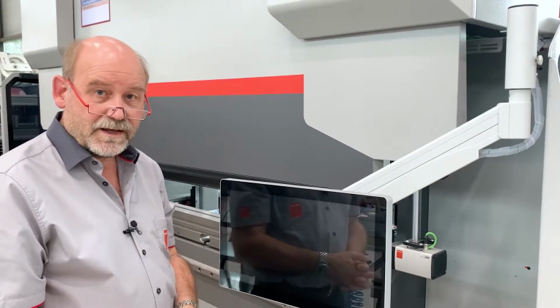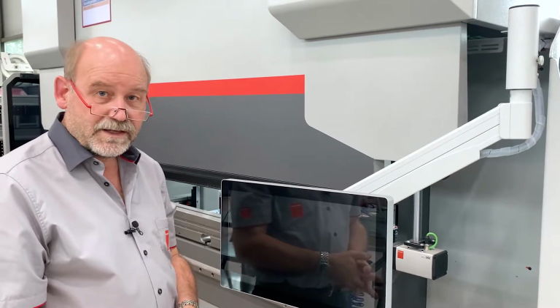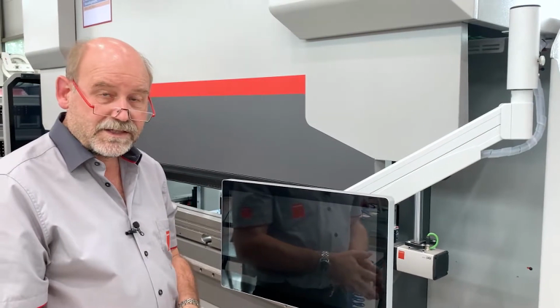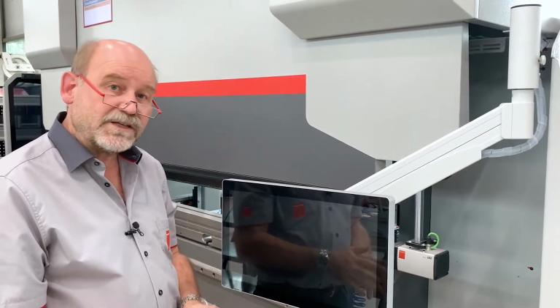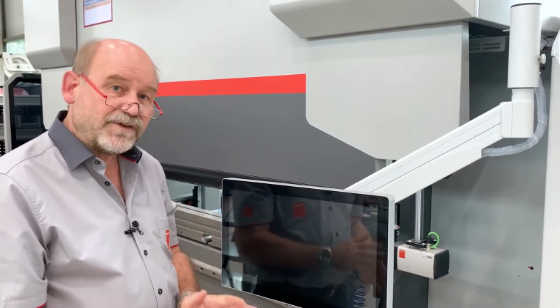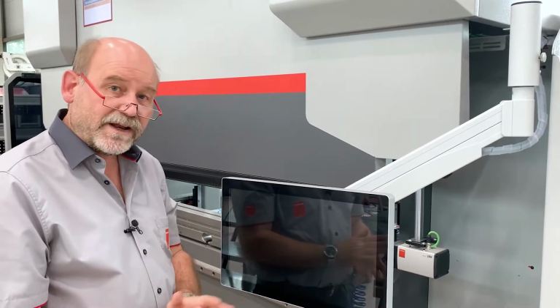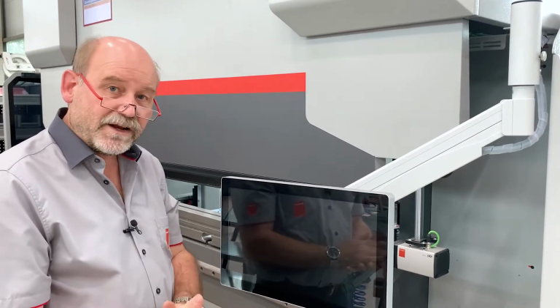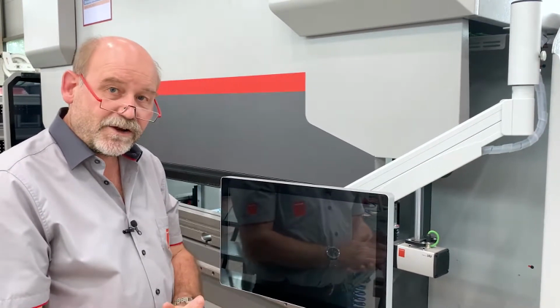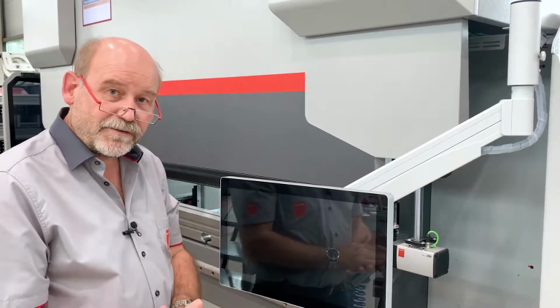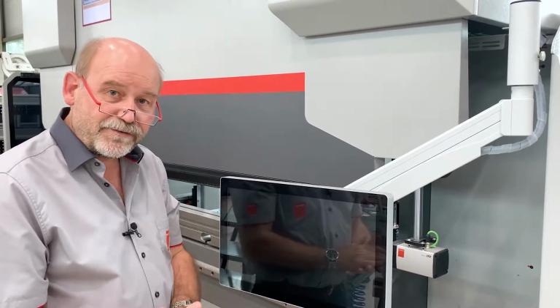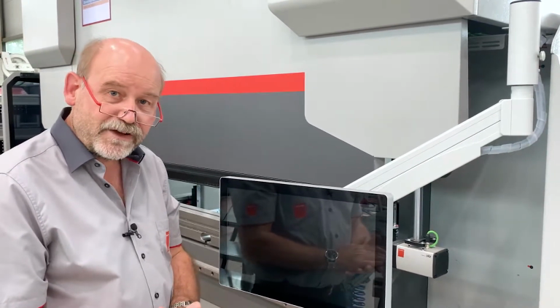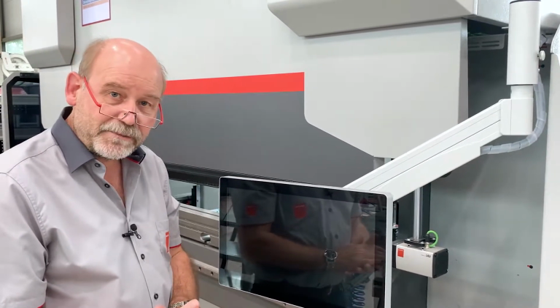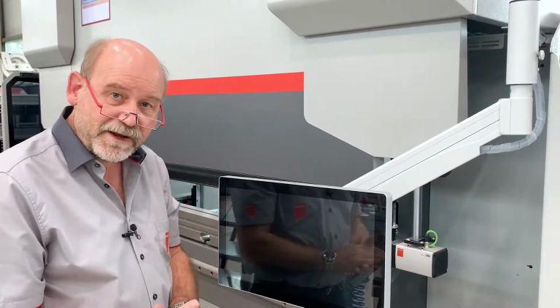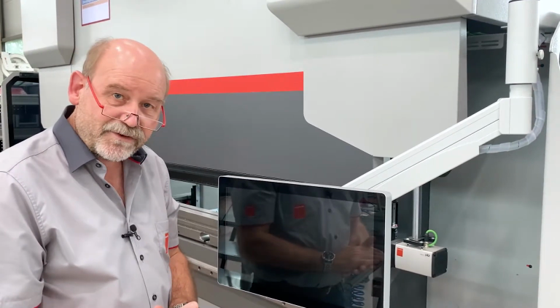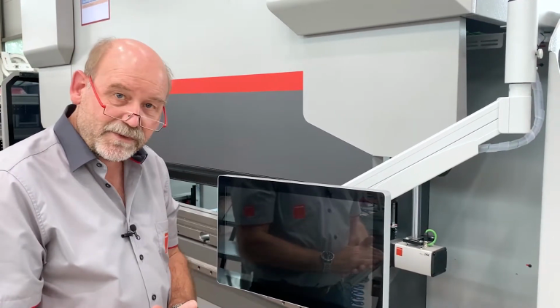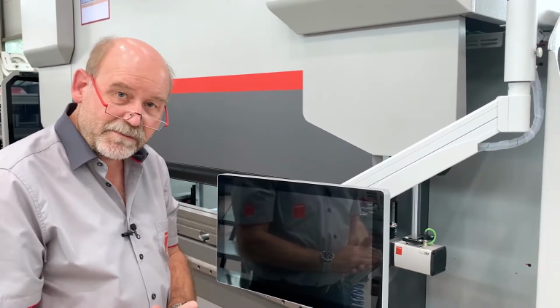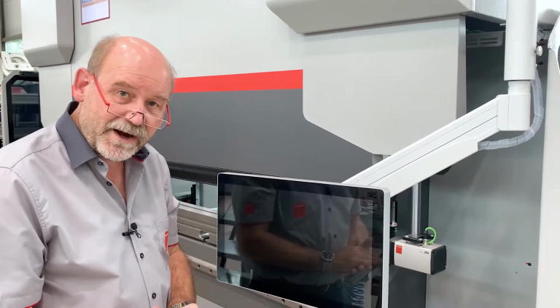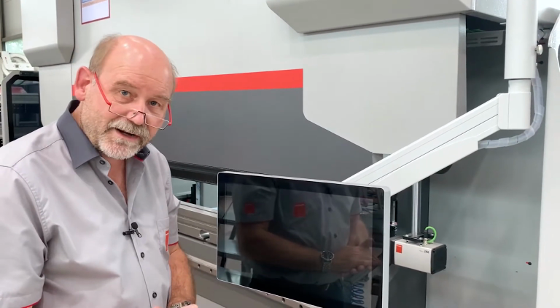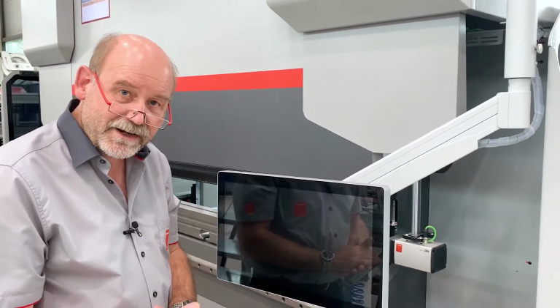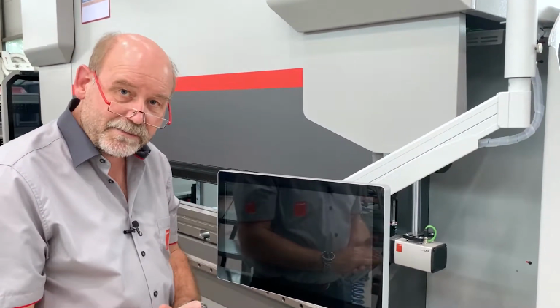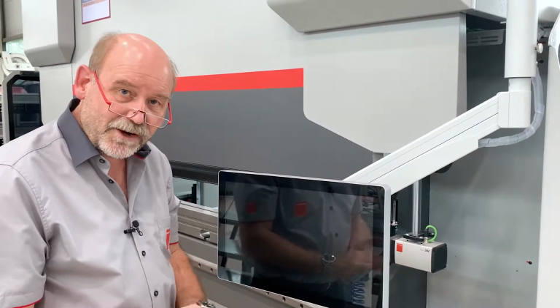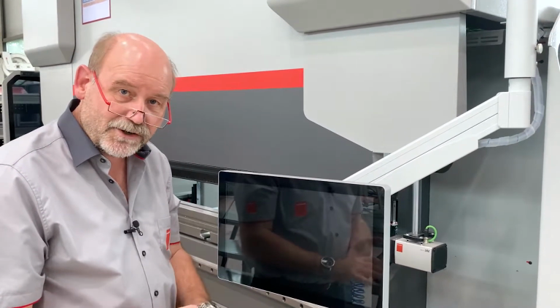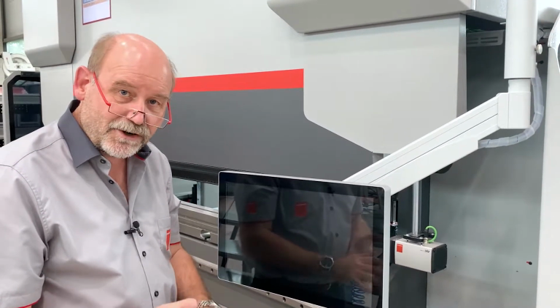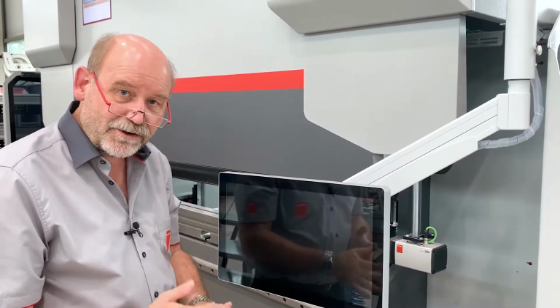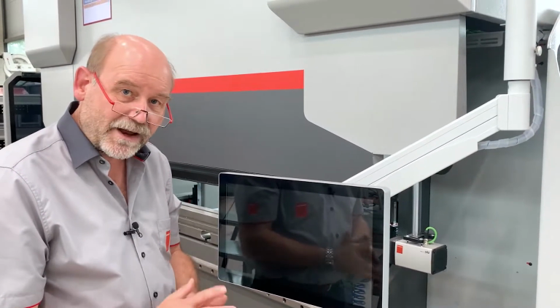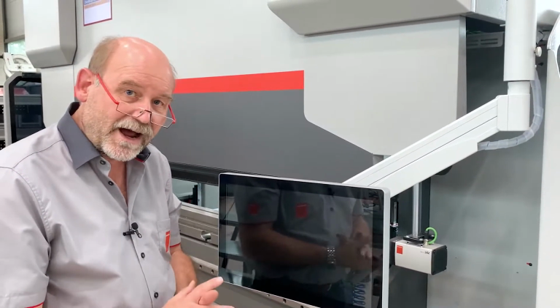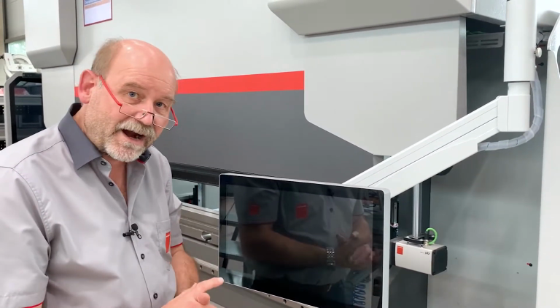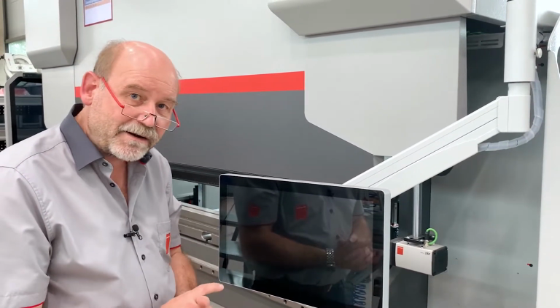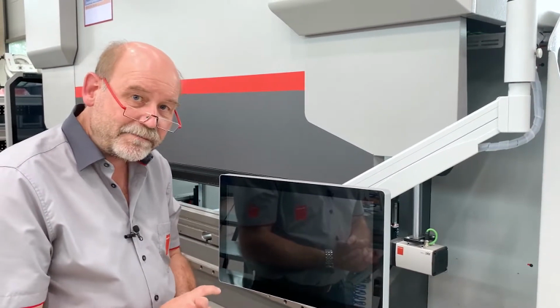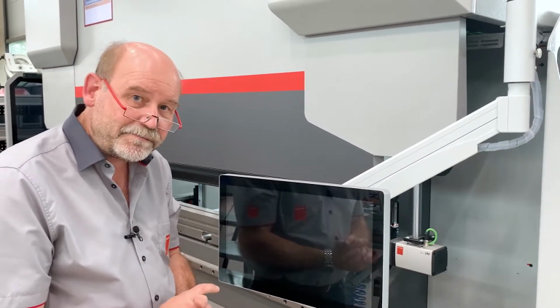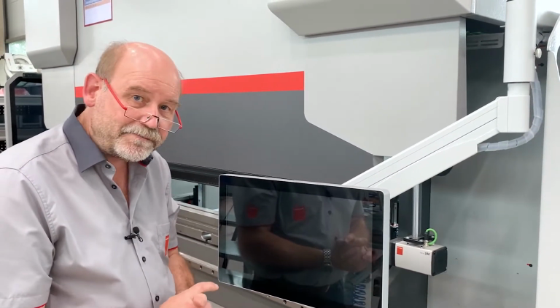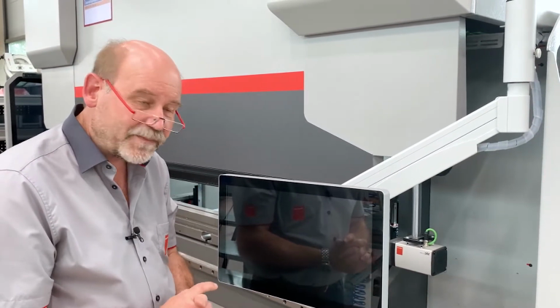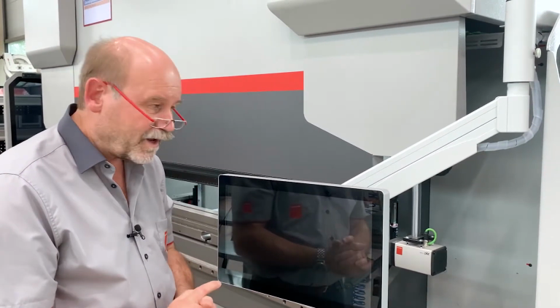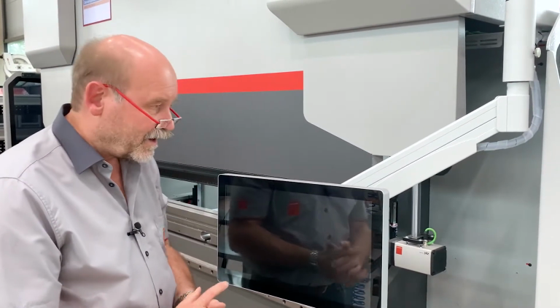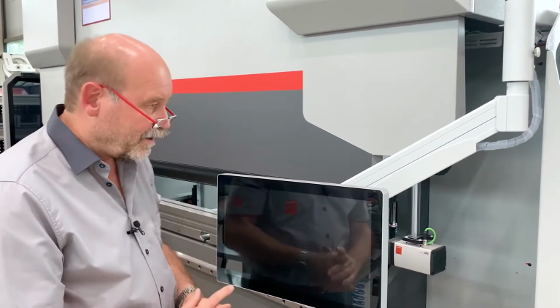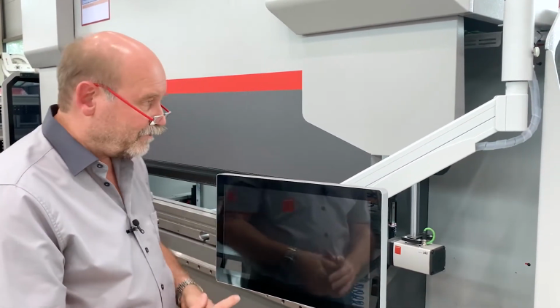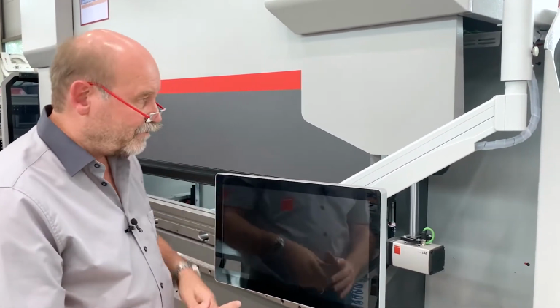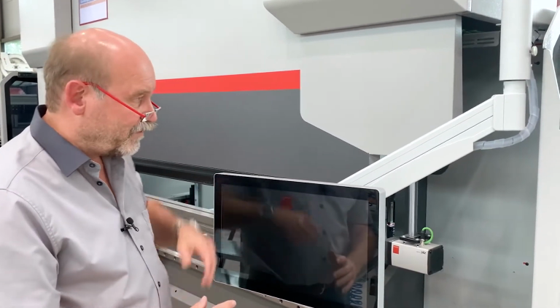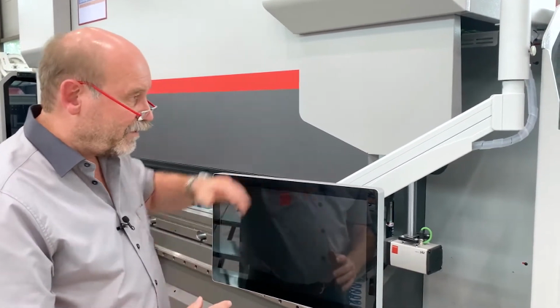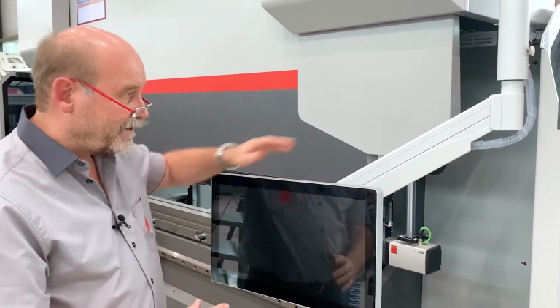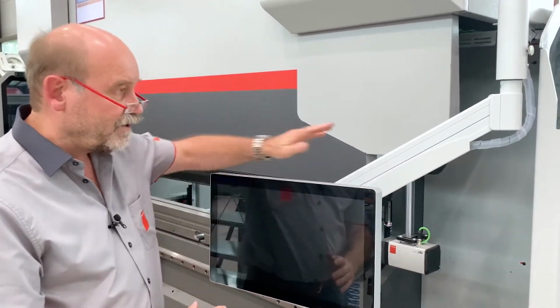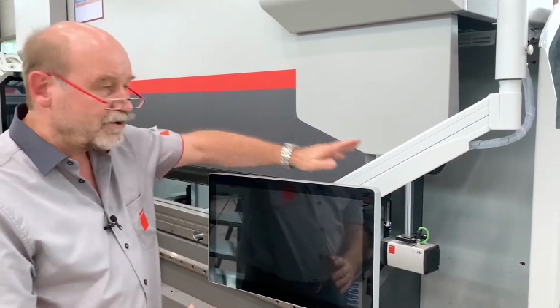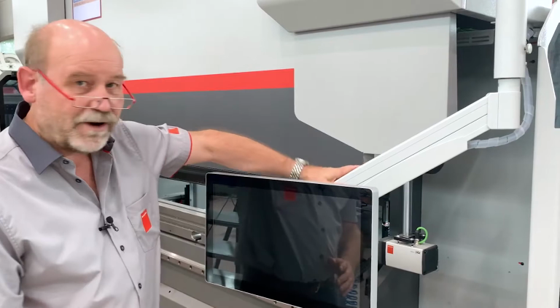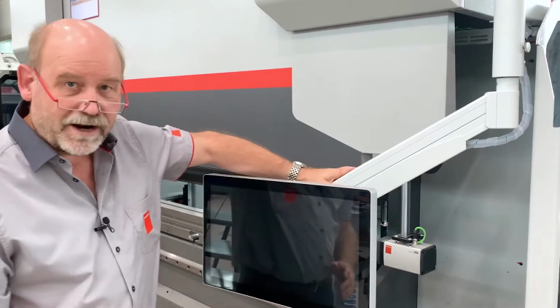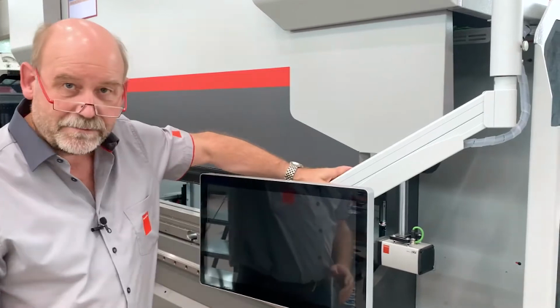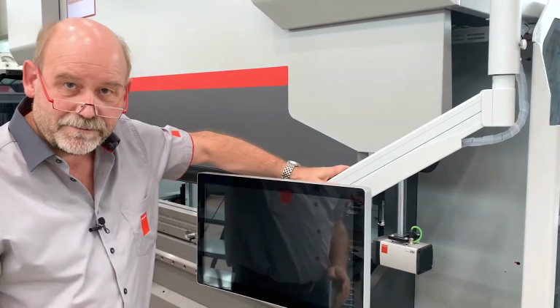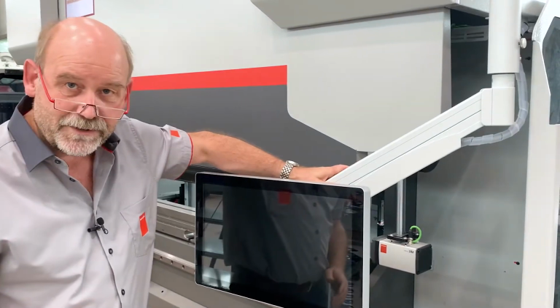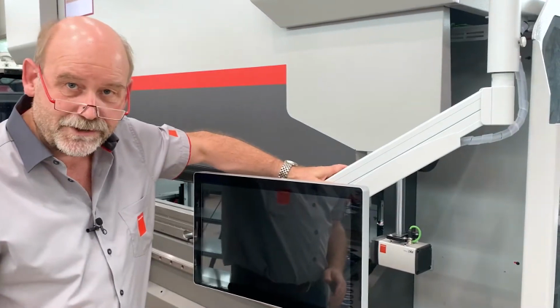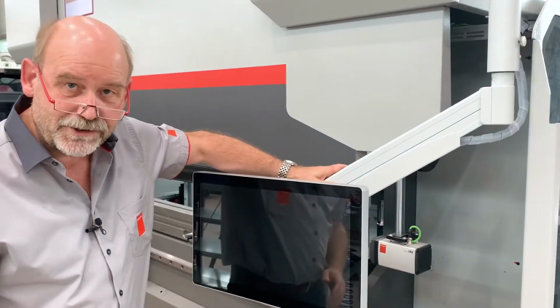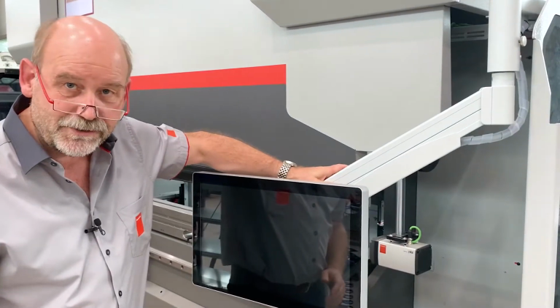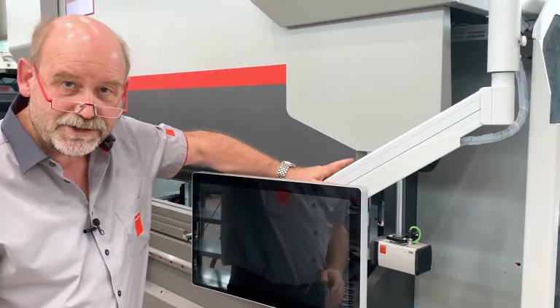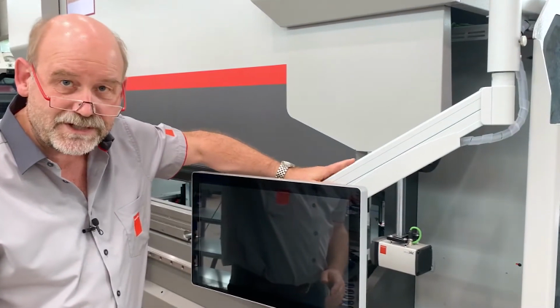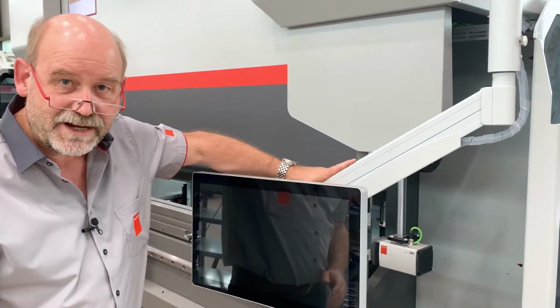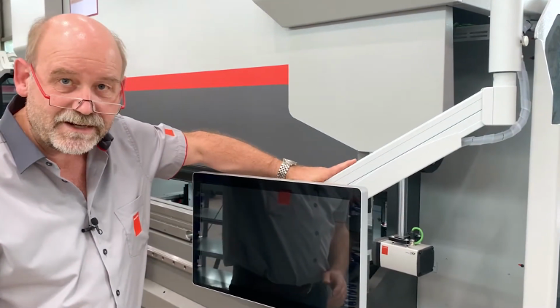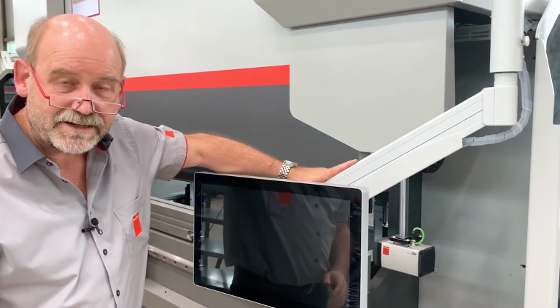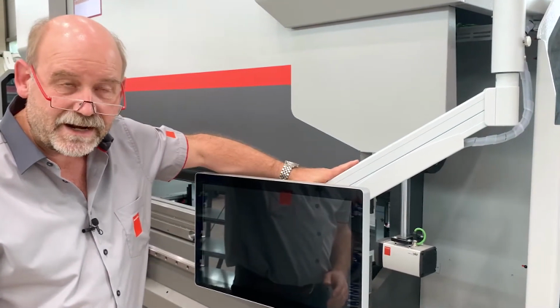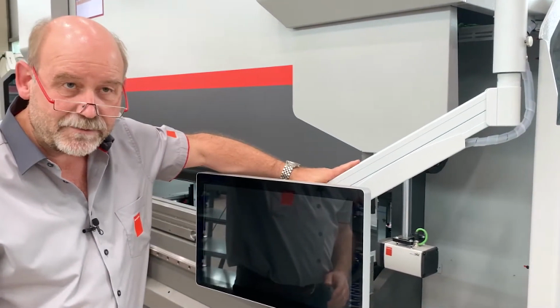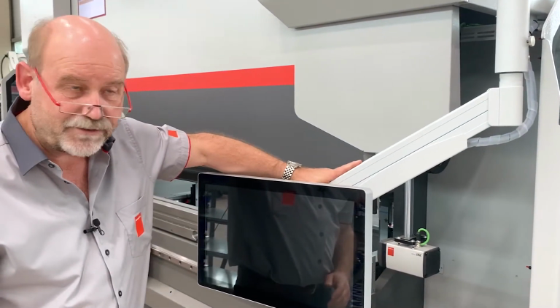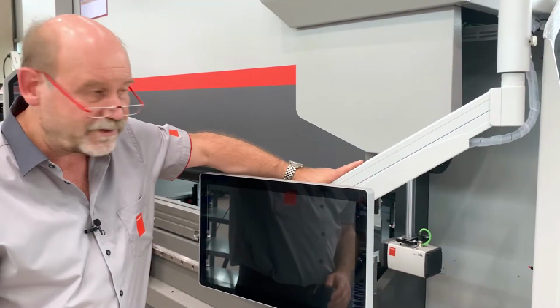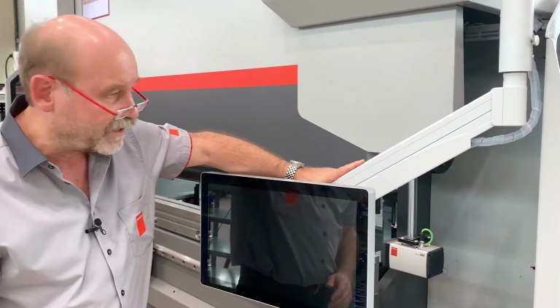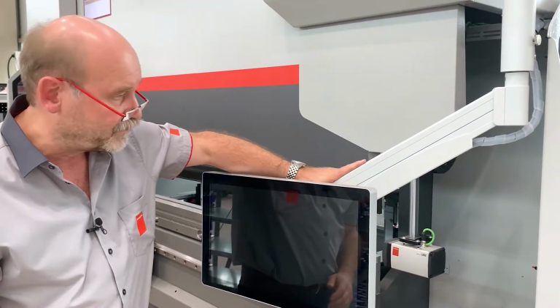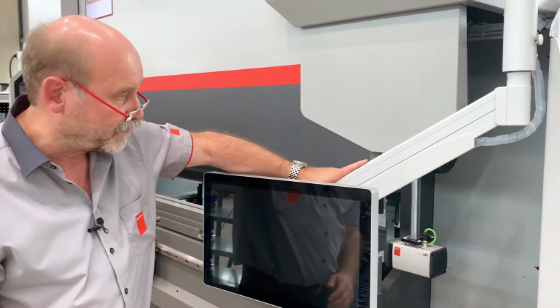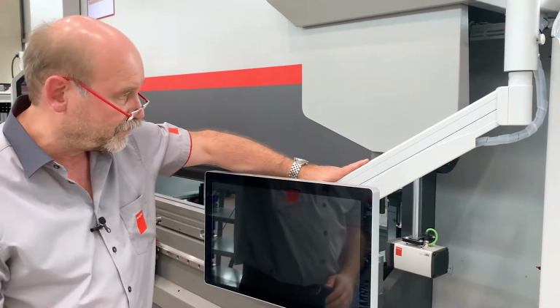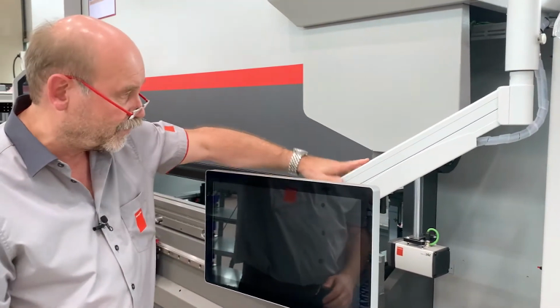Since we had a lot of feedback from the market about our arm, we made a new arm — a new standard arm for the Expert Pro.